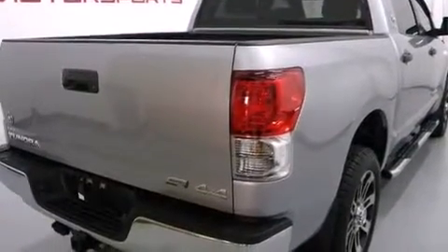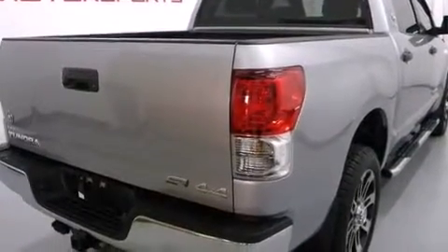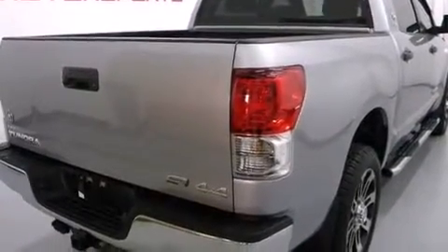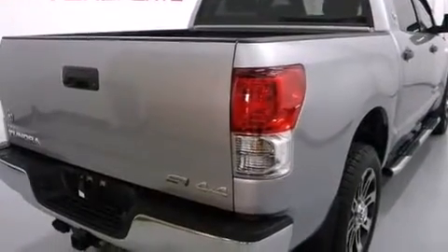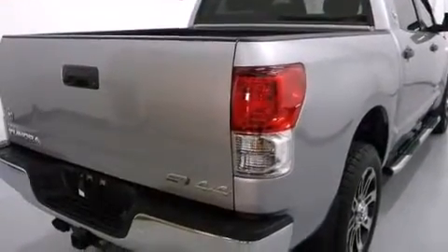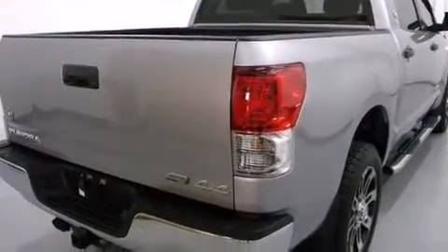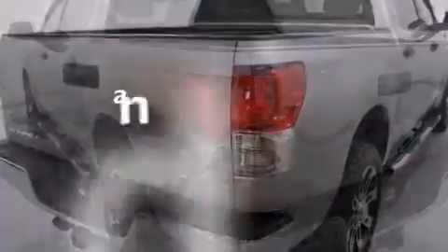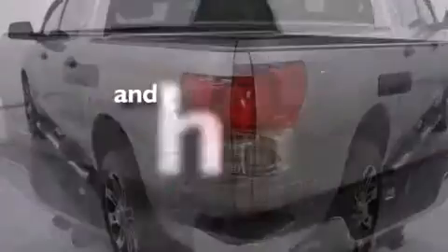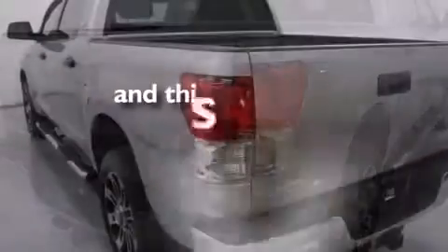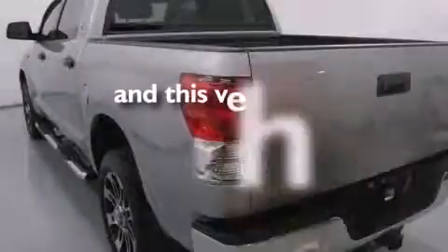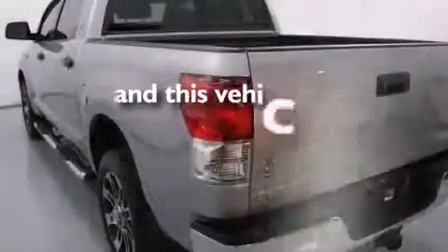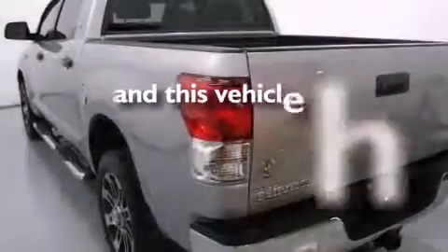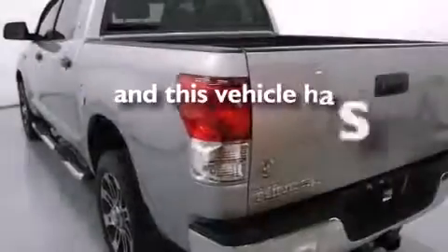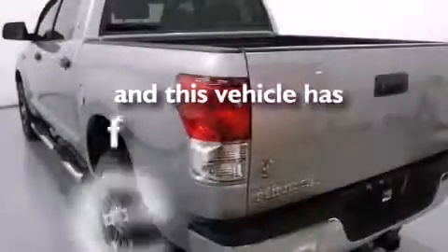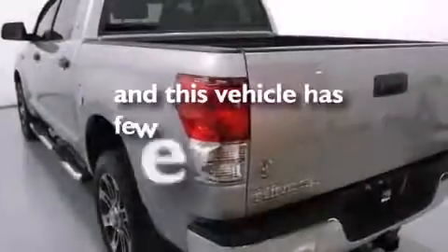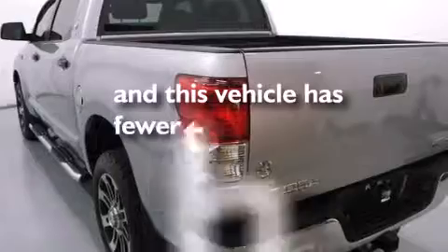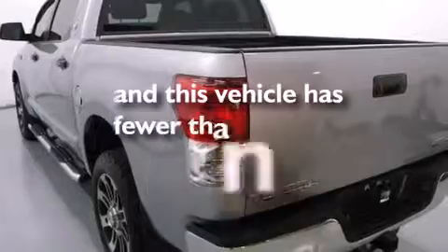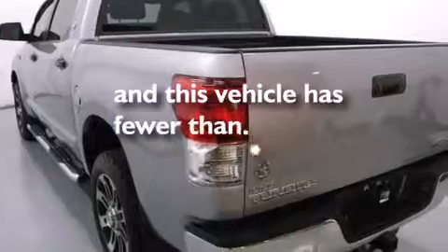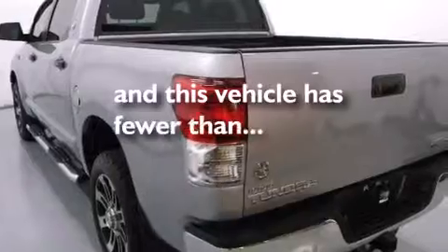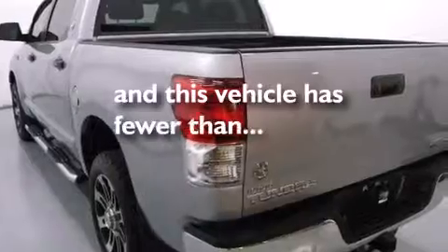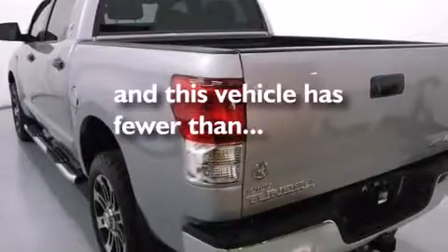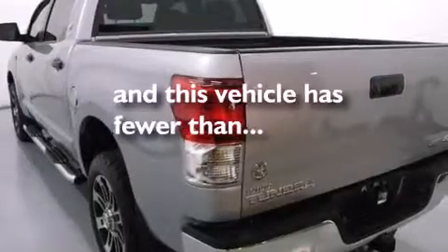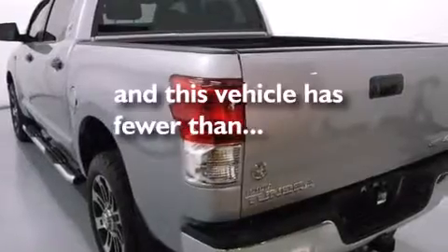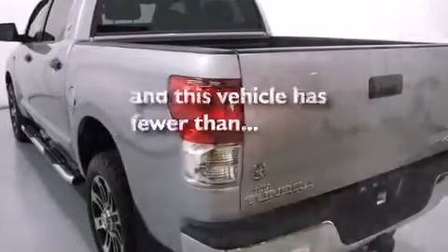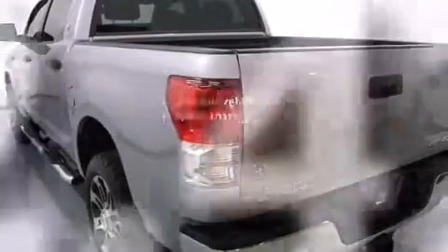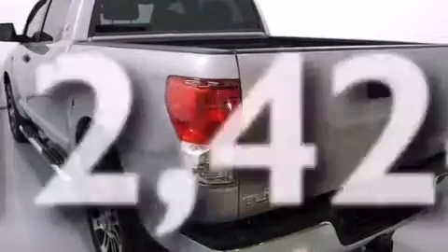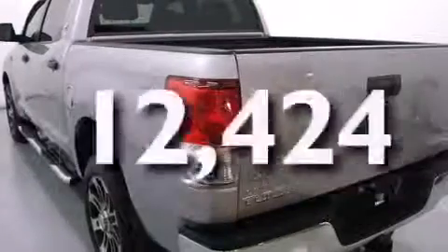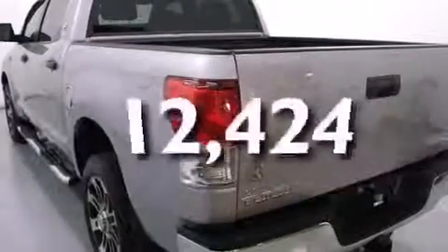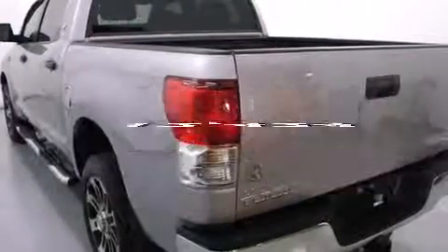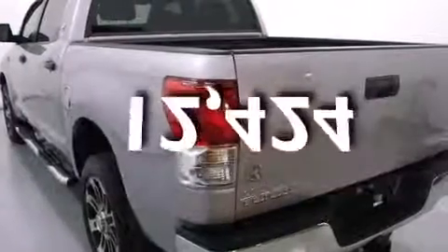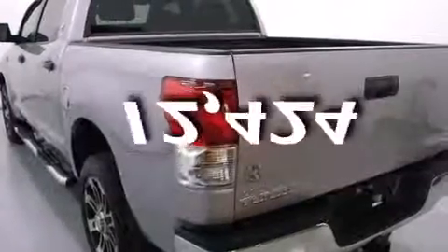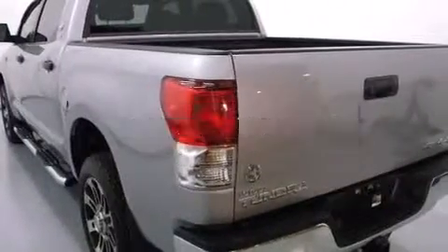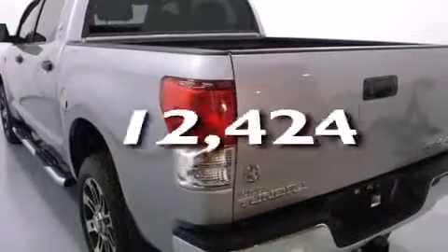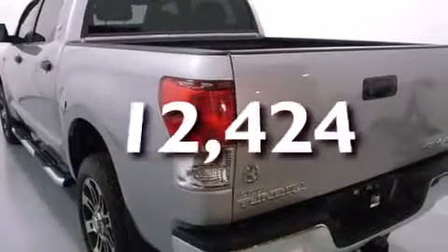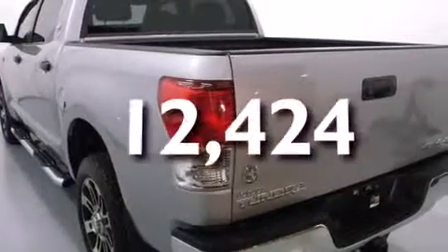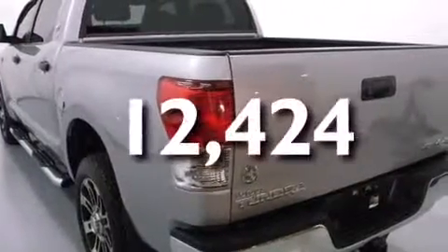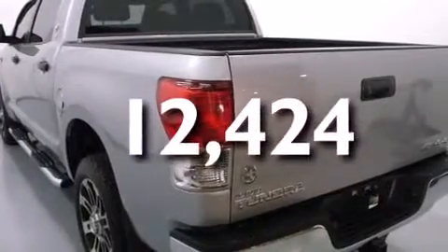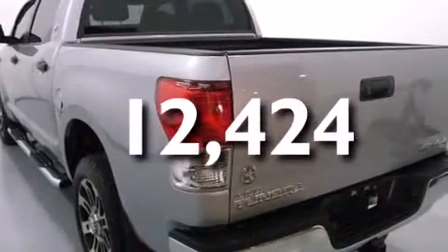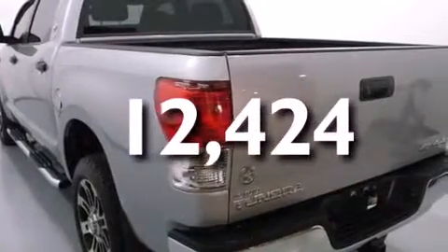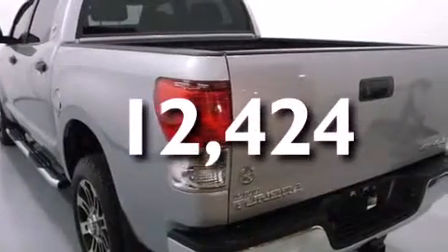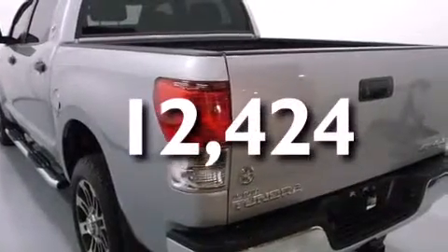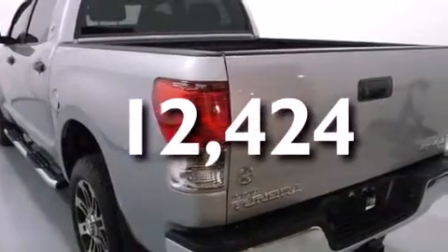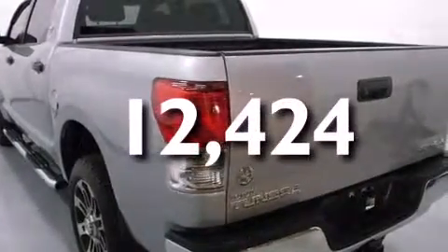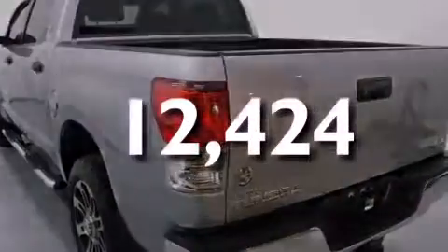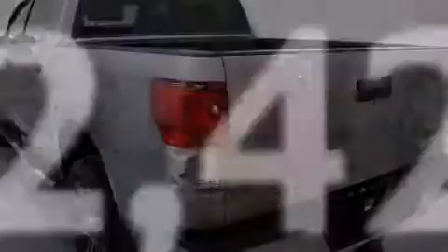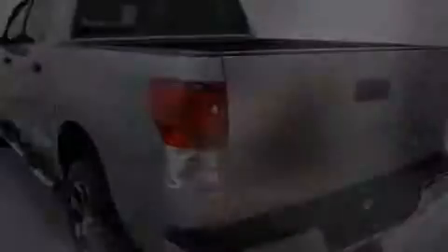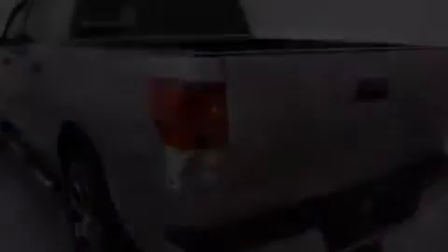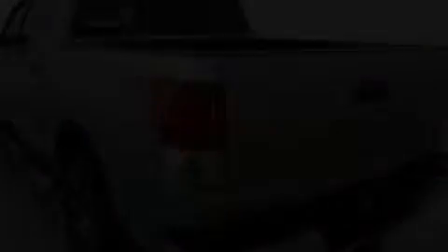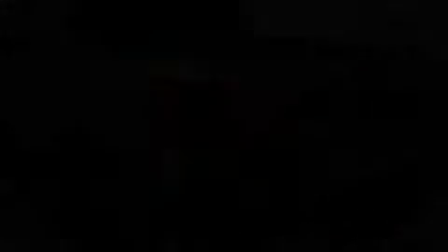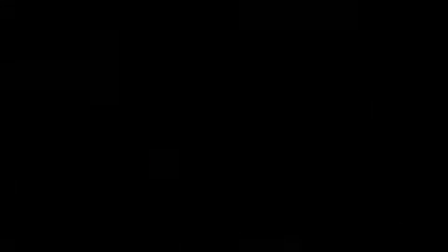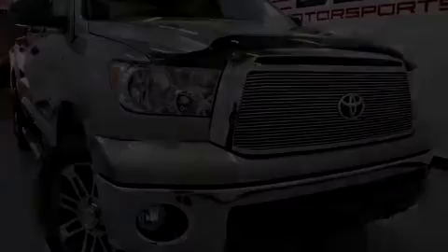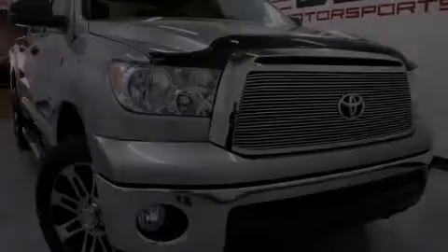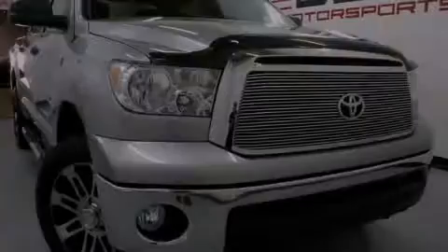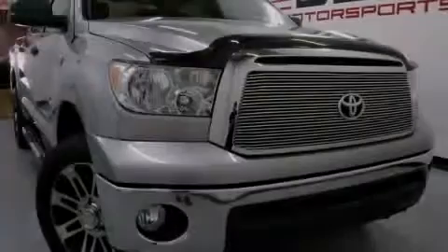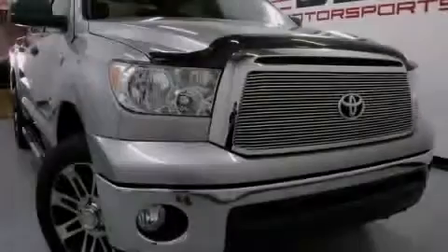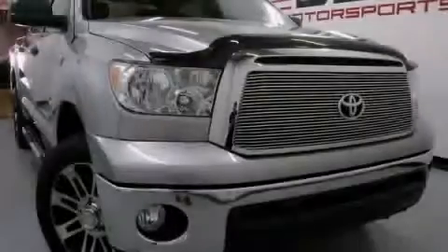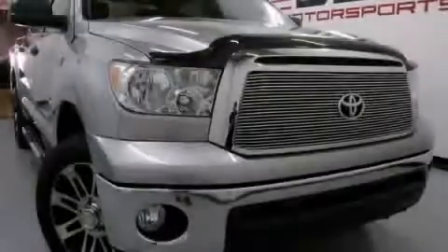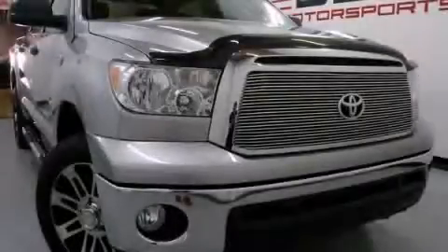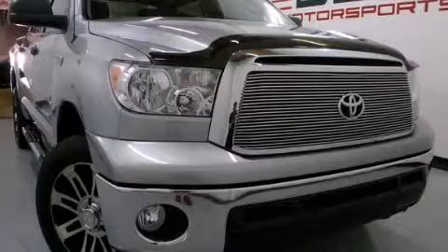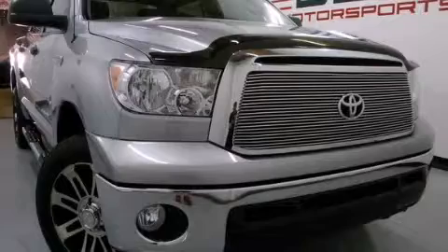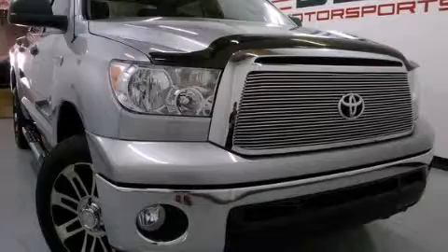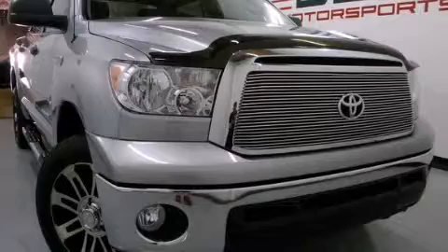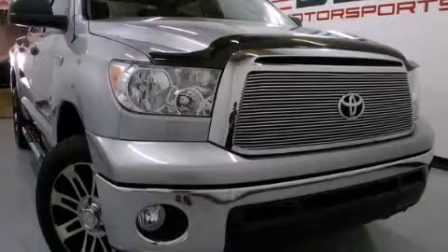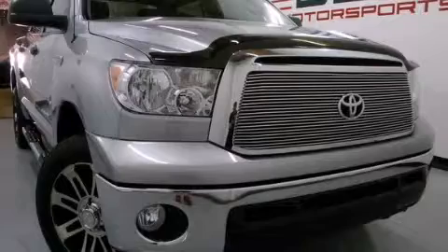This vehicle has fewer than 13,000 miles on the odometer. Please call us today for more information on this great vehicle.